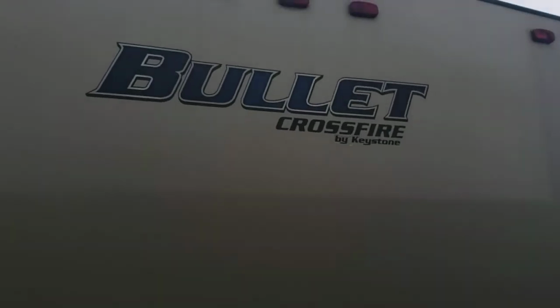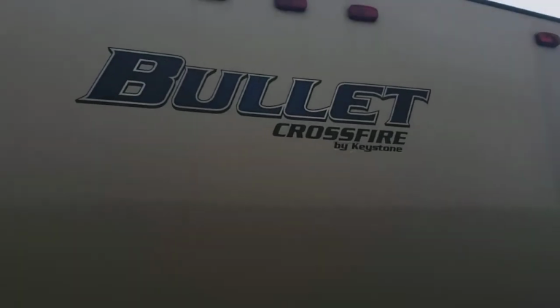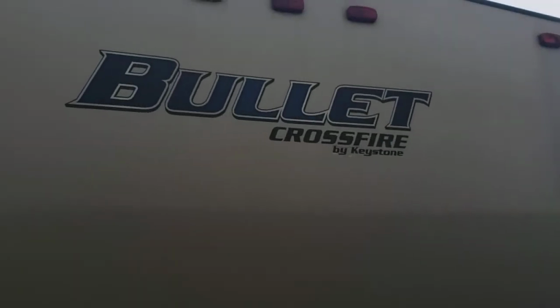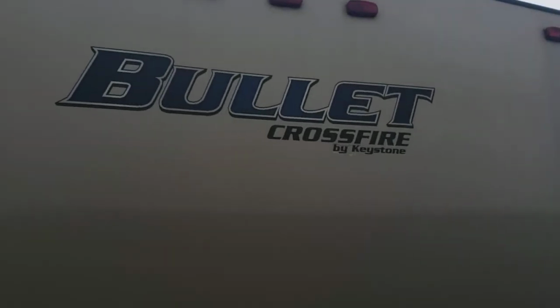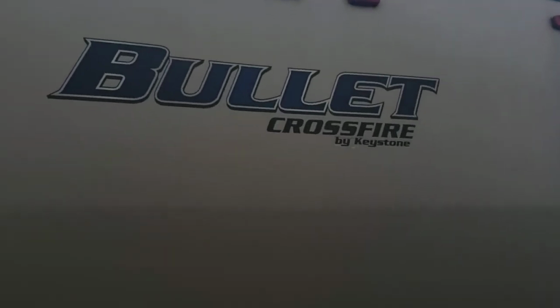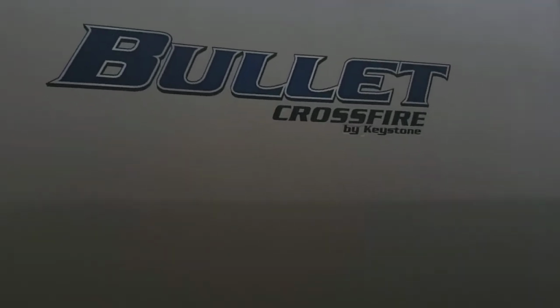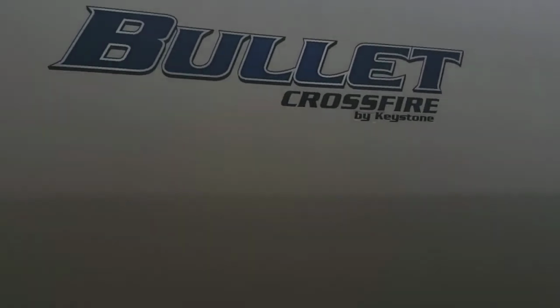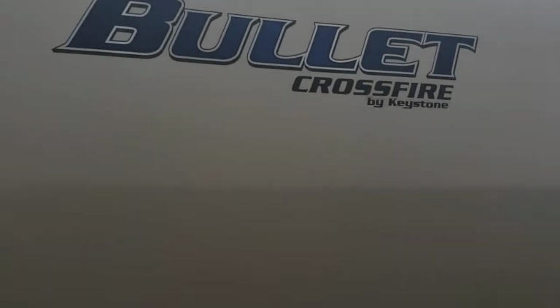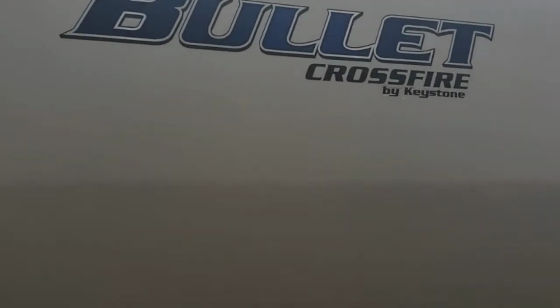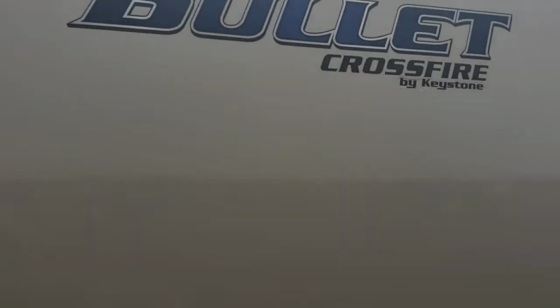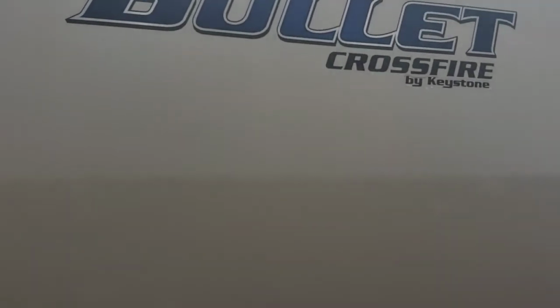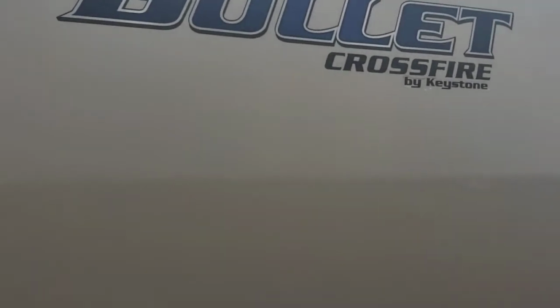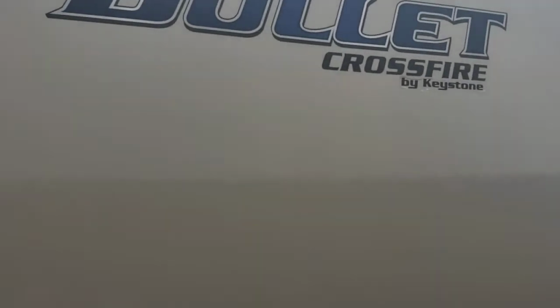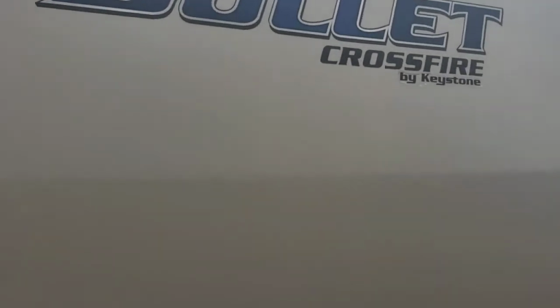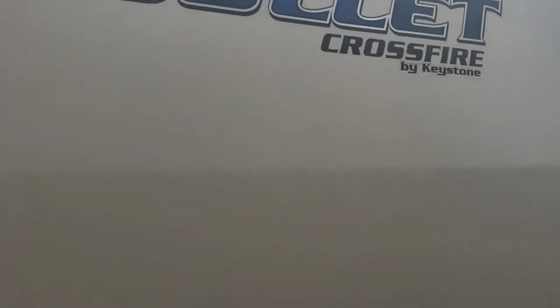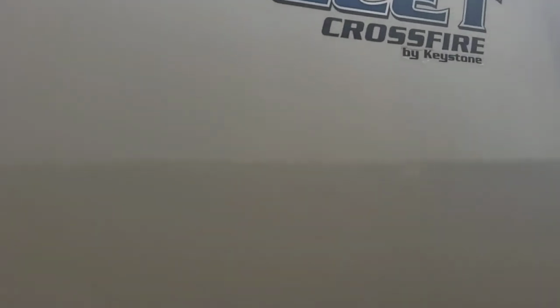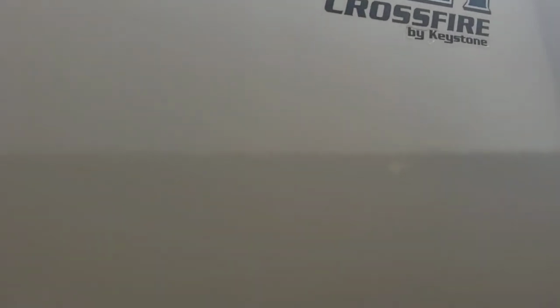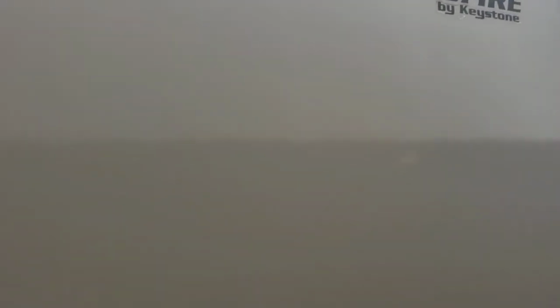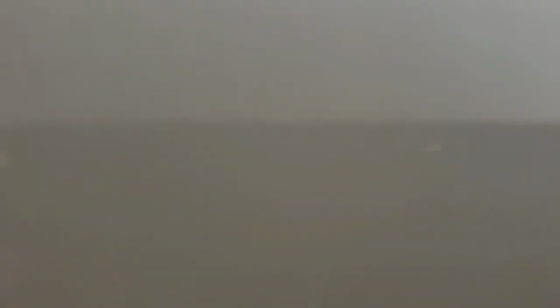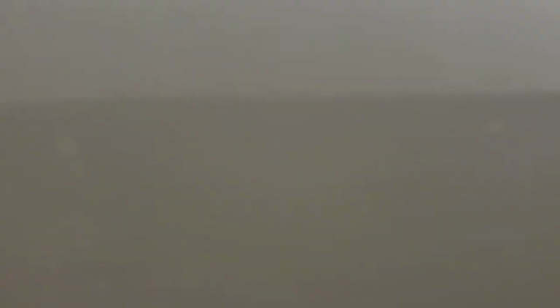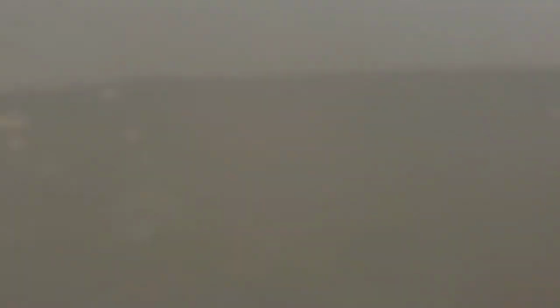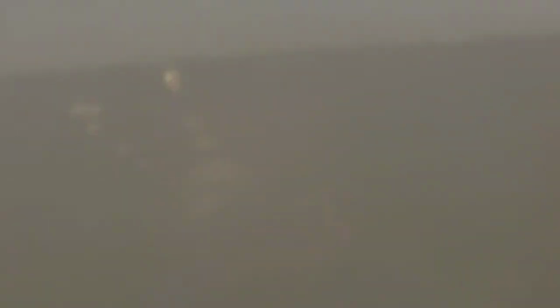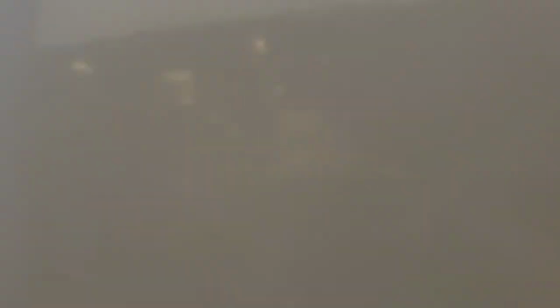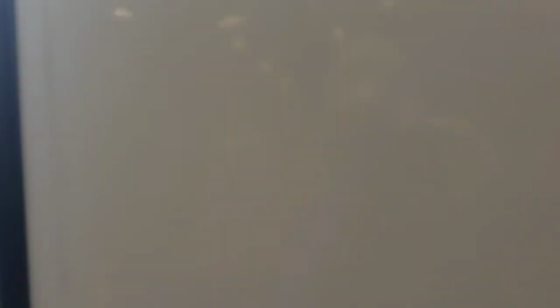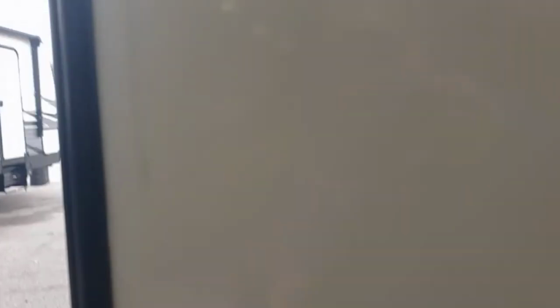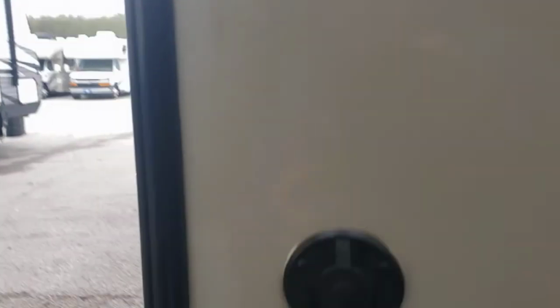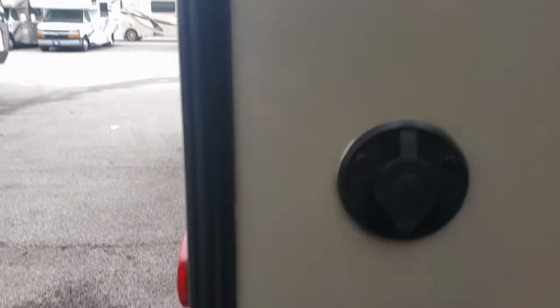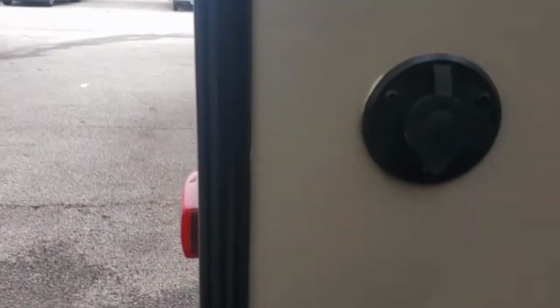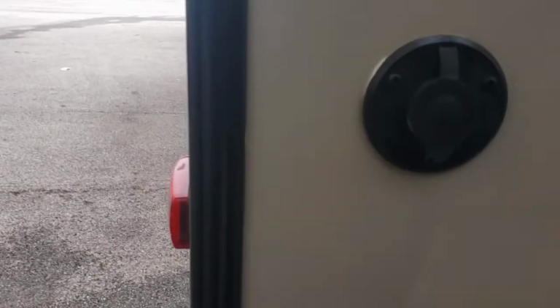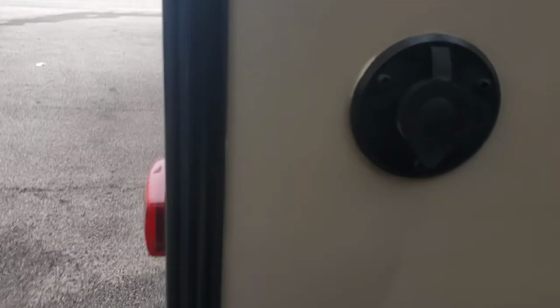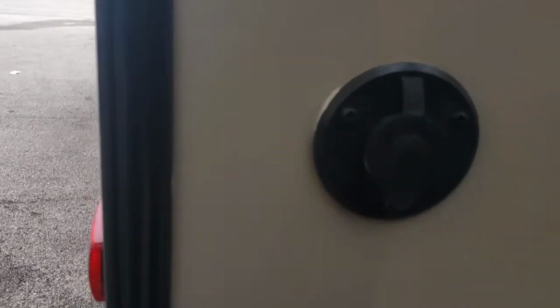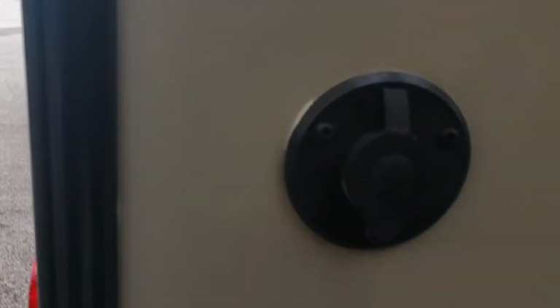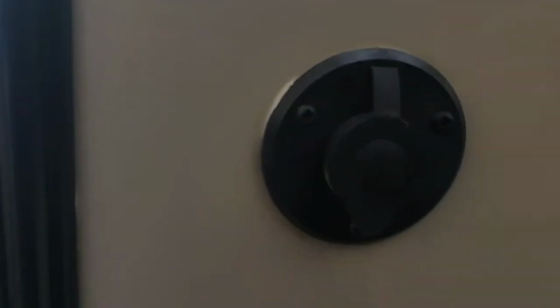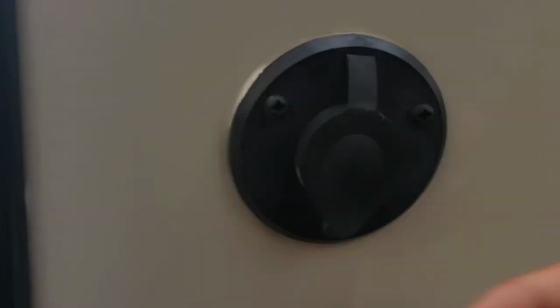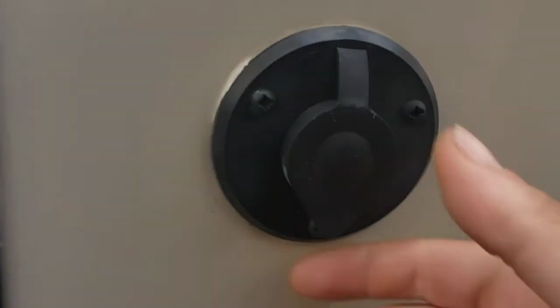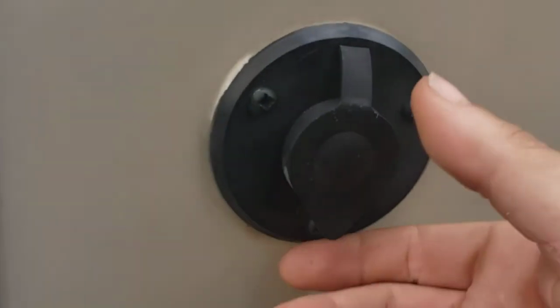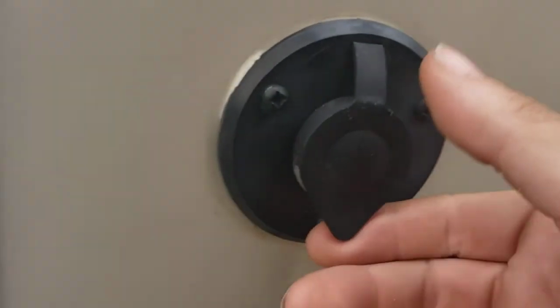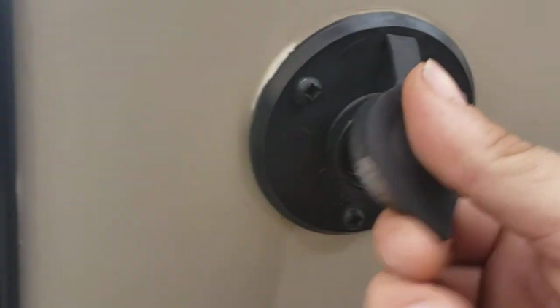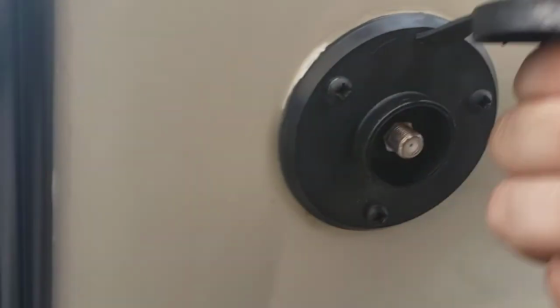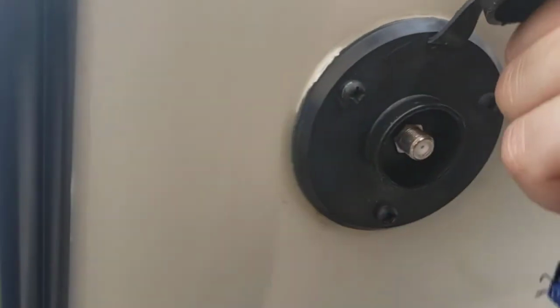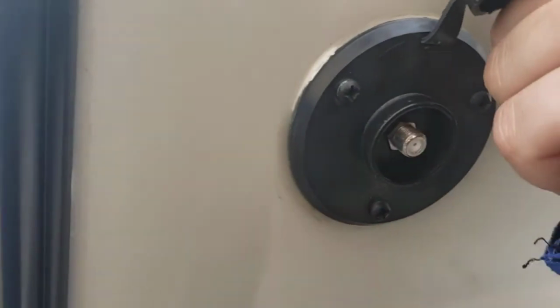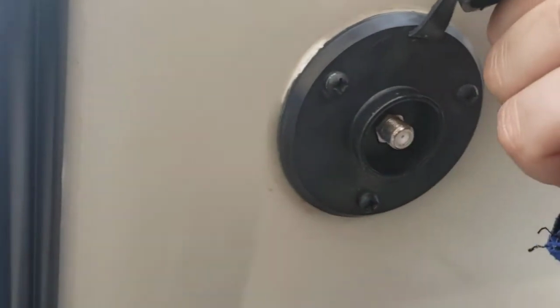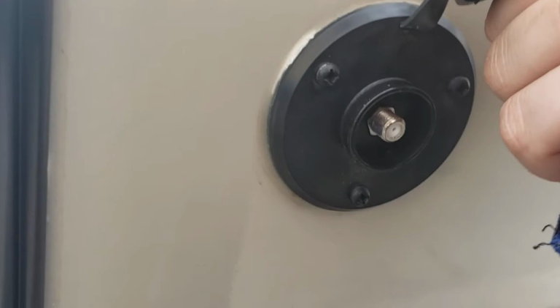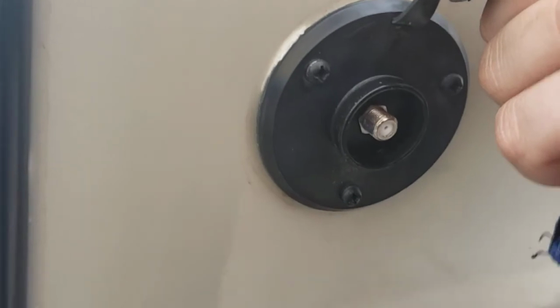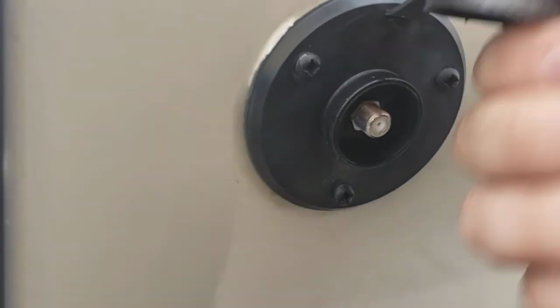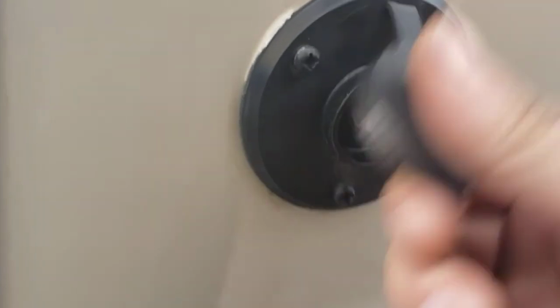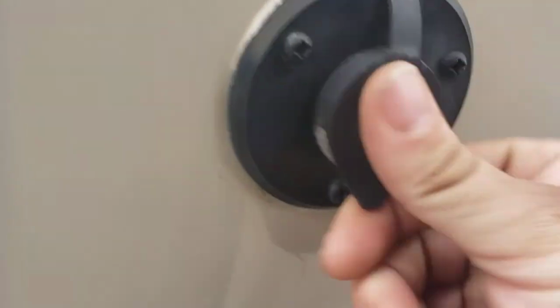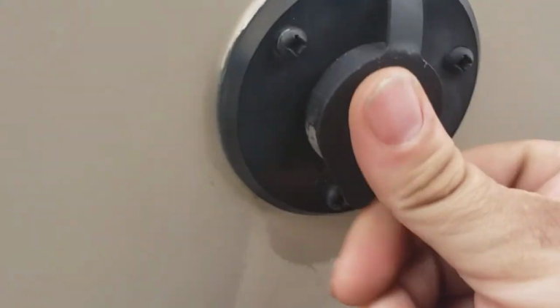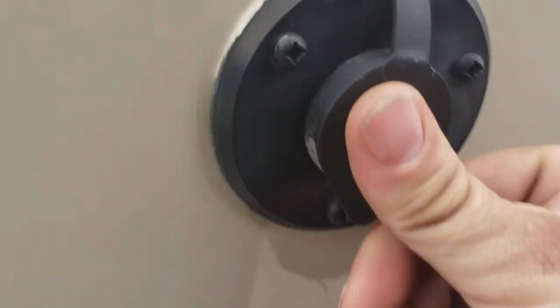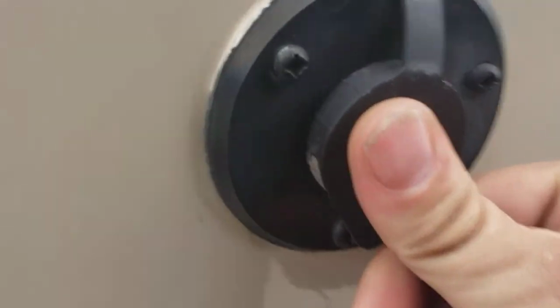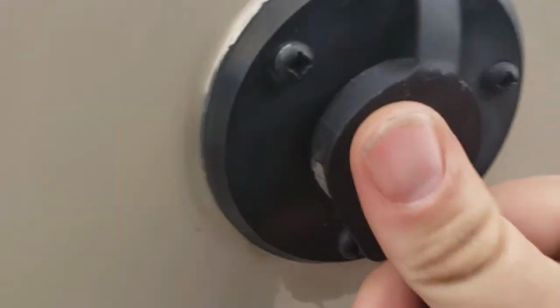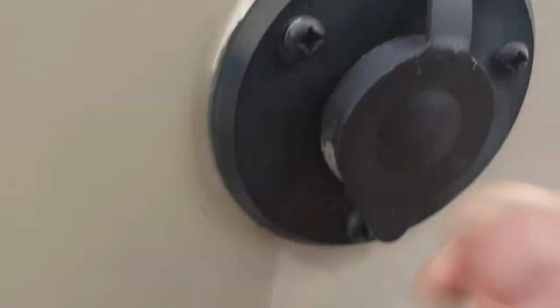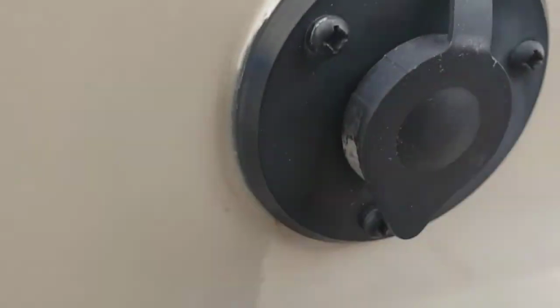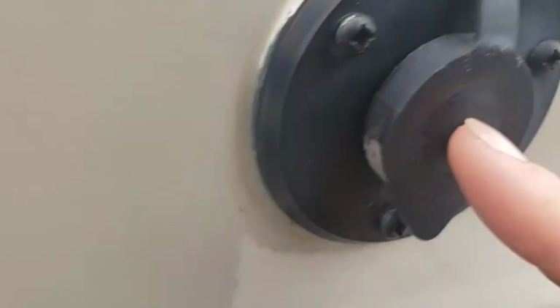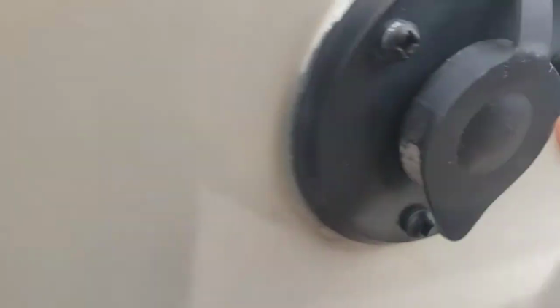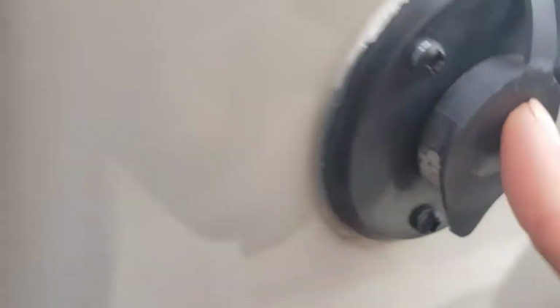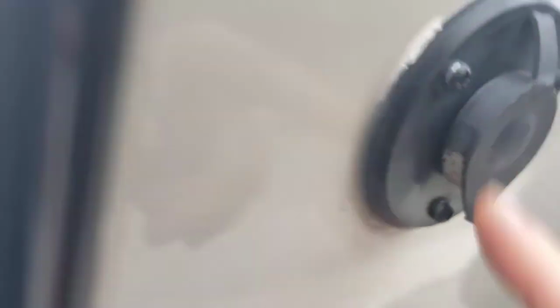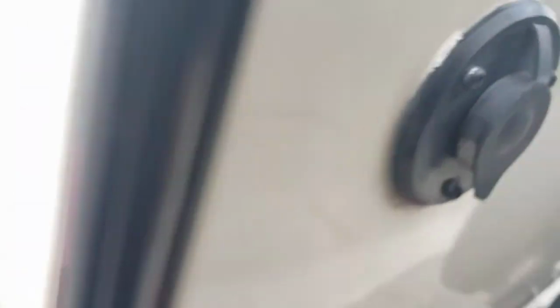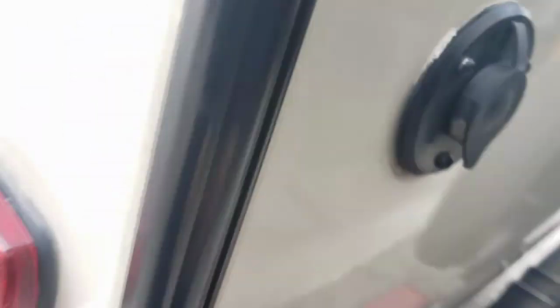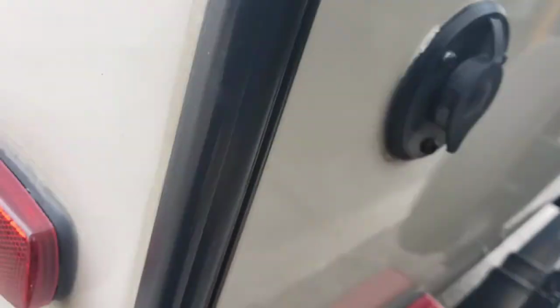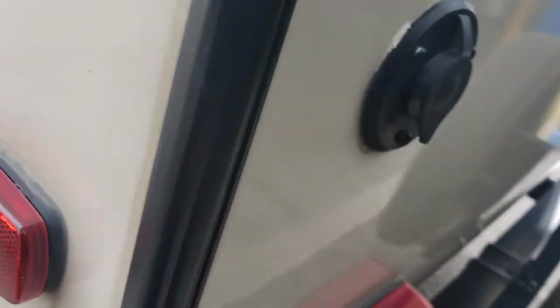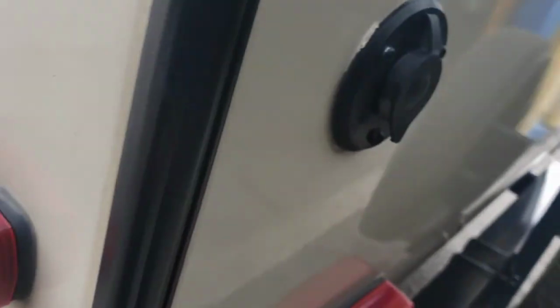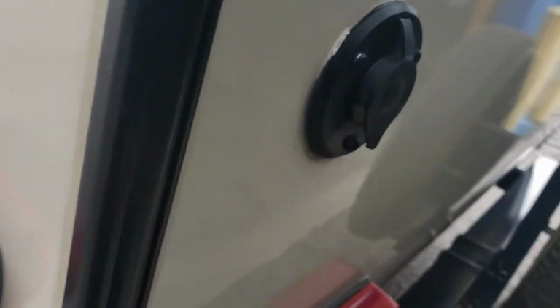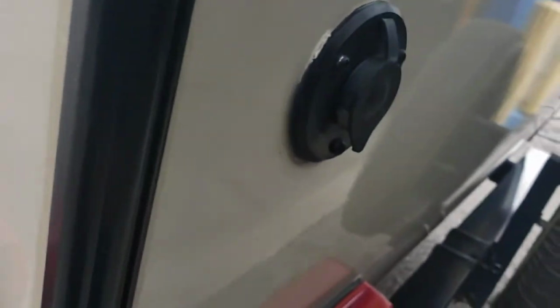Video walkthrough on a Keystone Bullet. Starting in the back — there's a cable connection on that, that's where you're going to hook your cable up to if you're somewhere that provides cable.